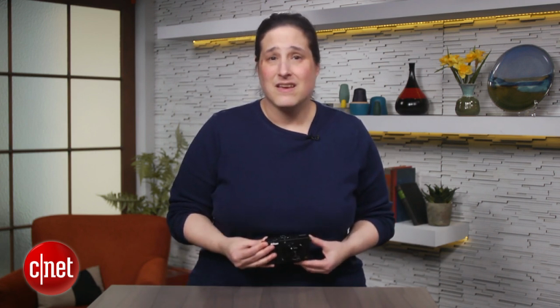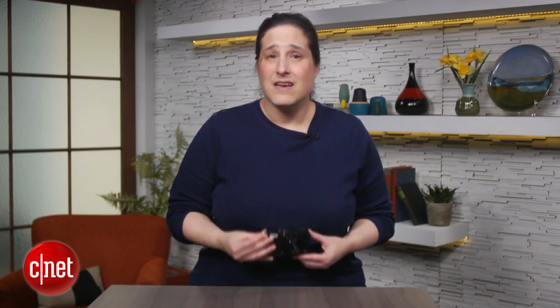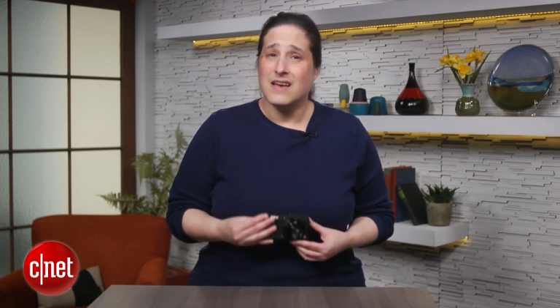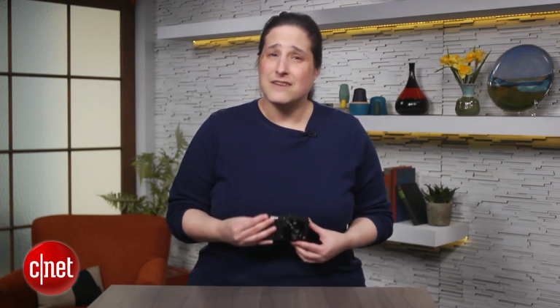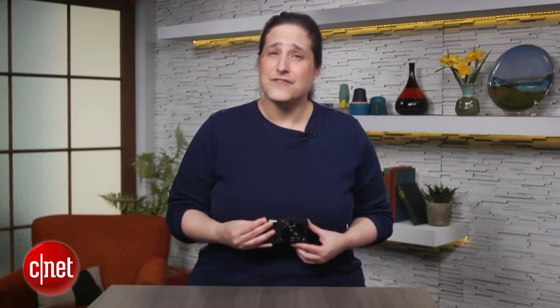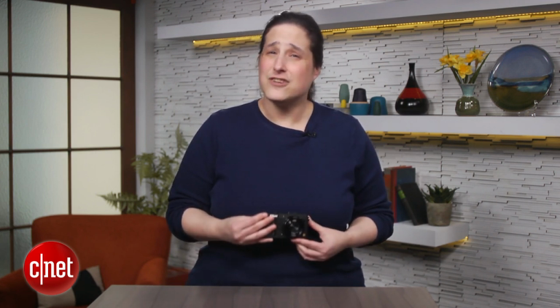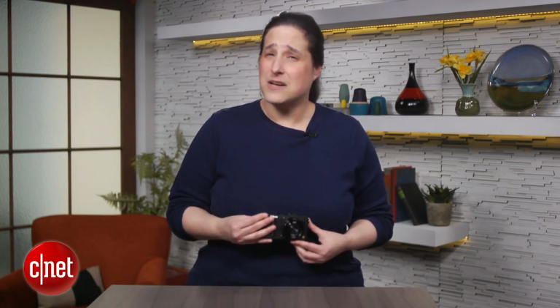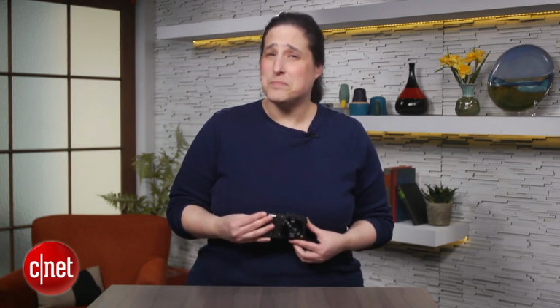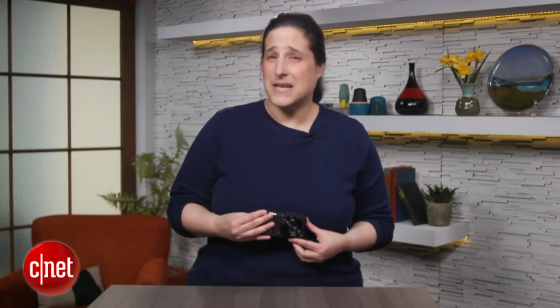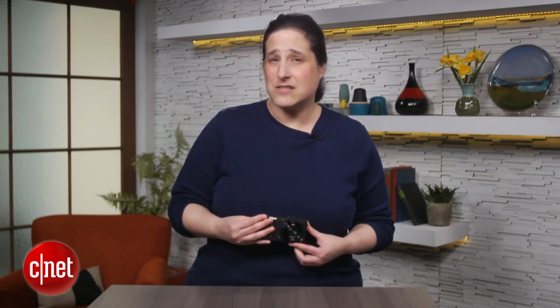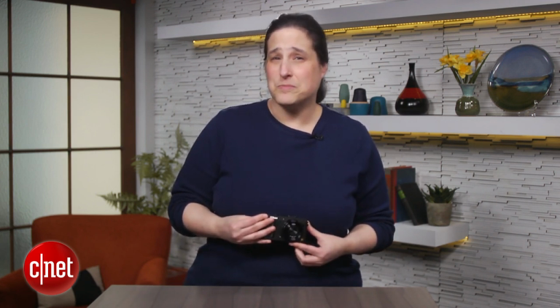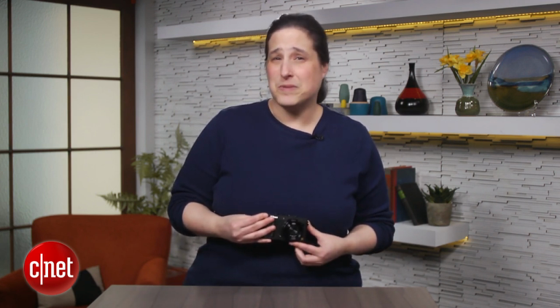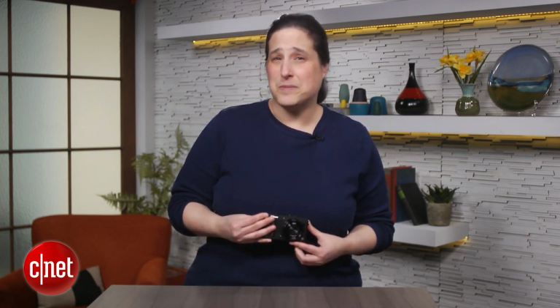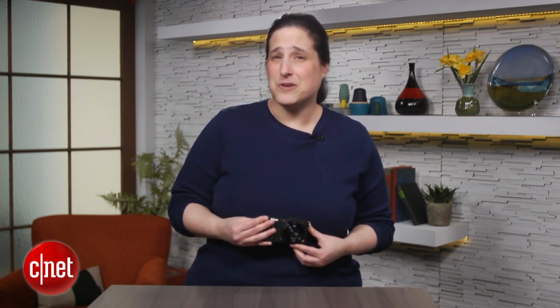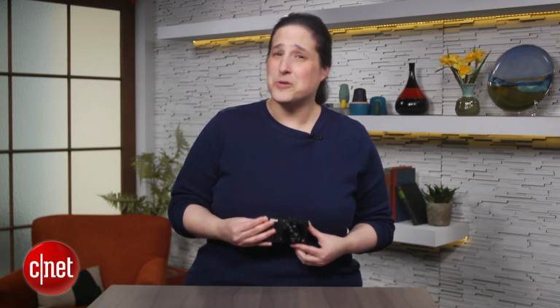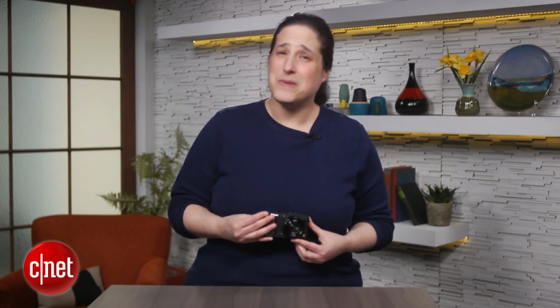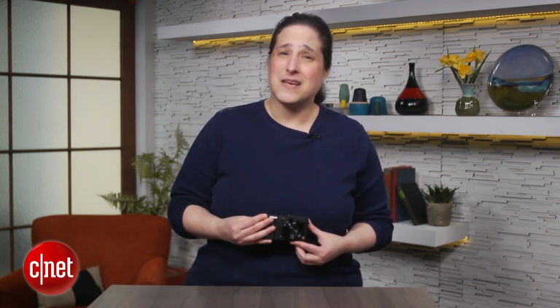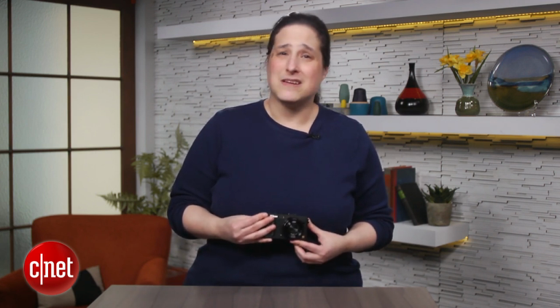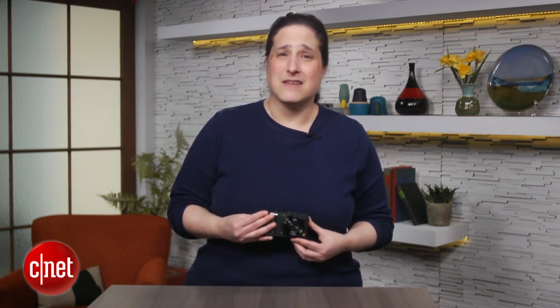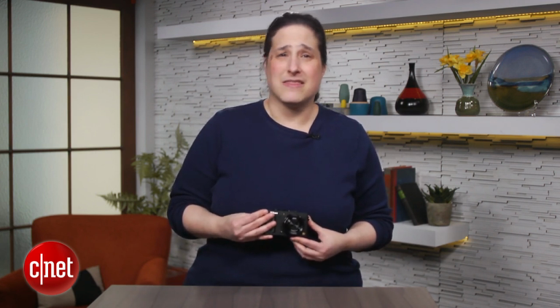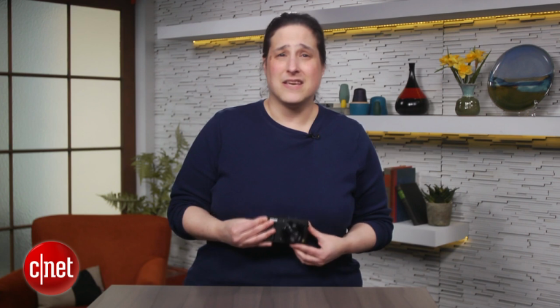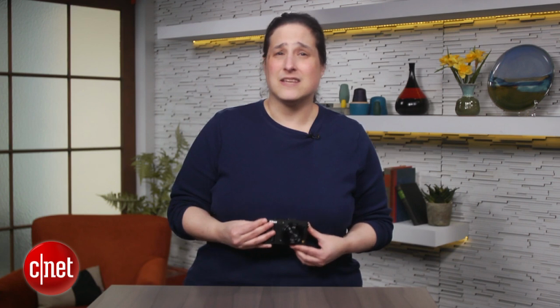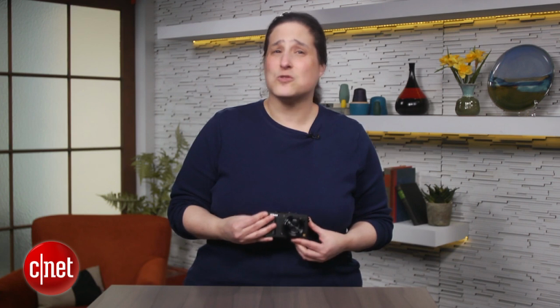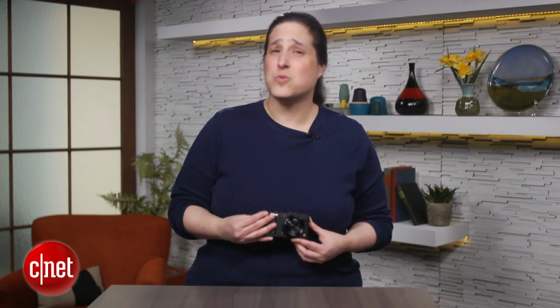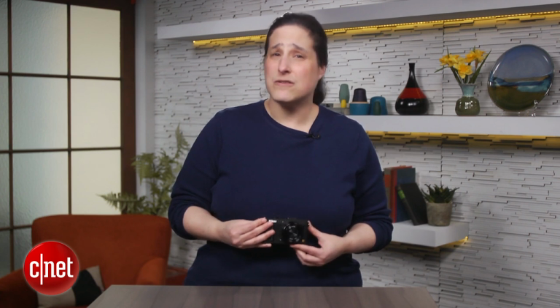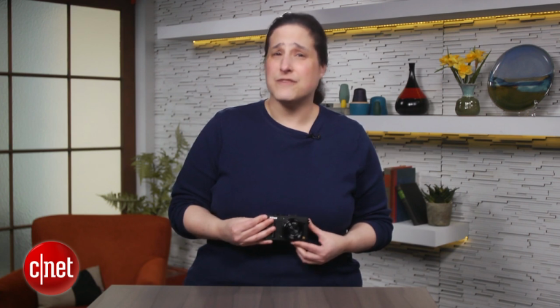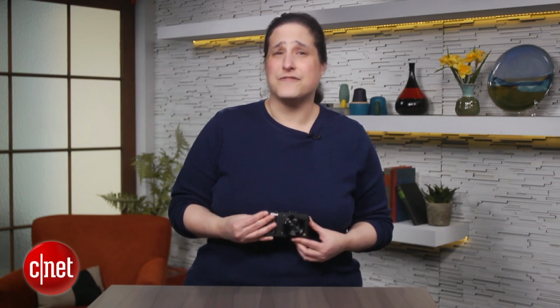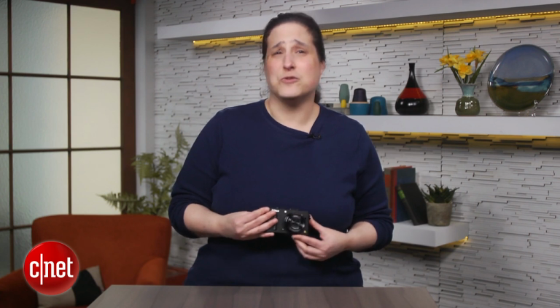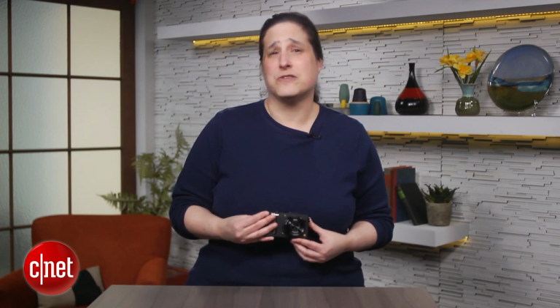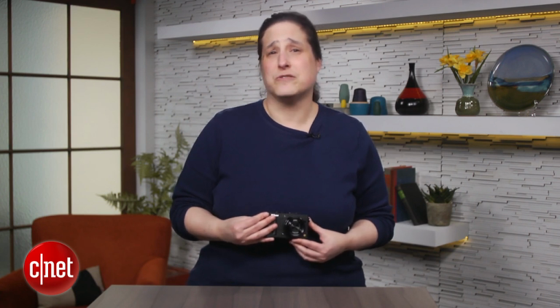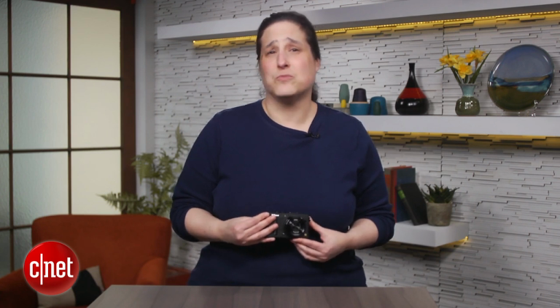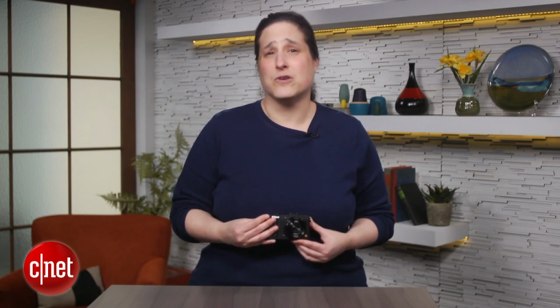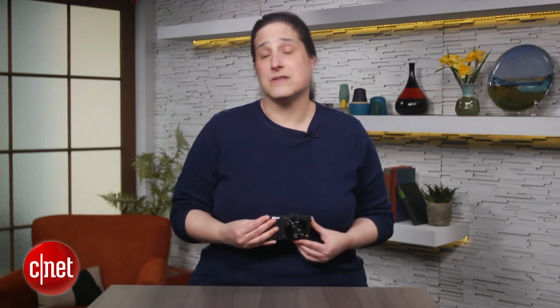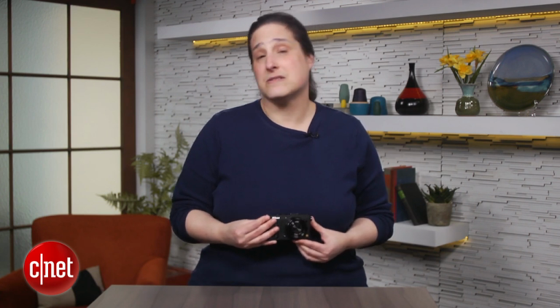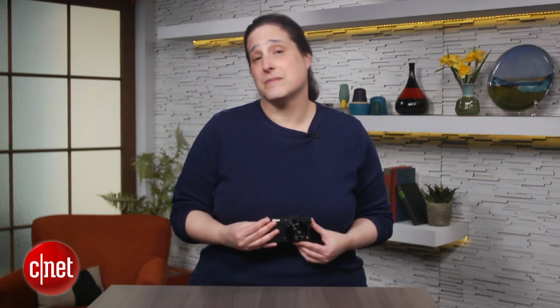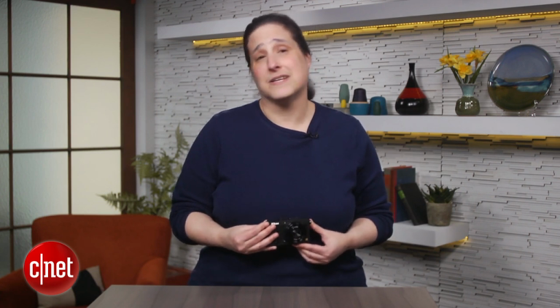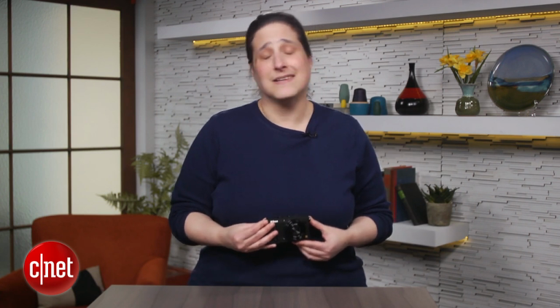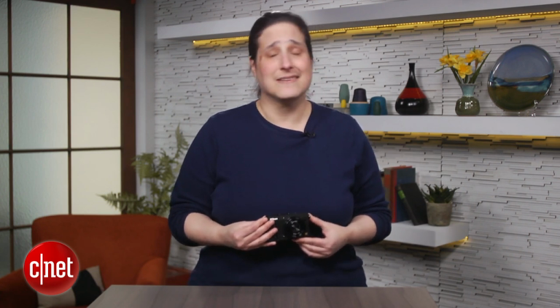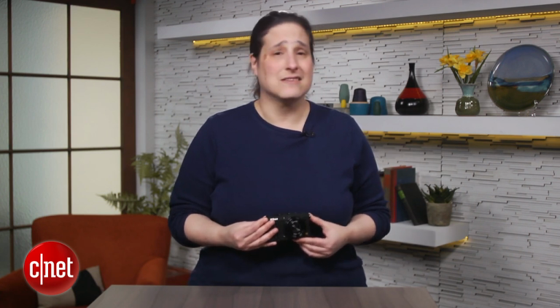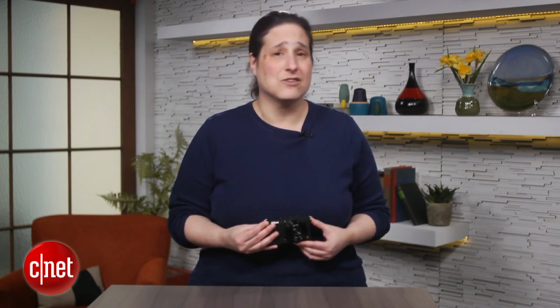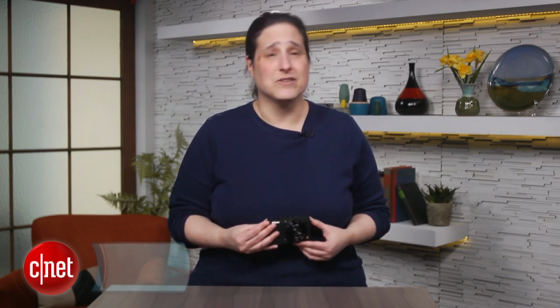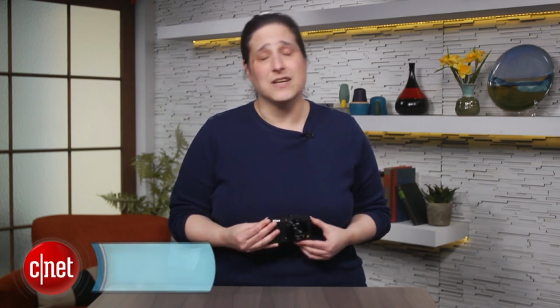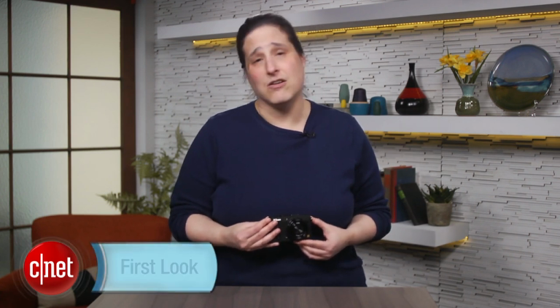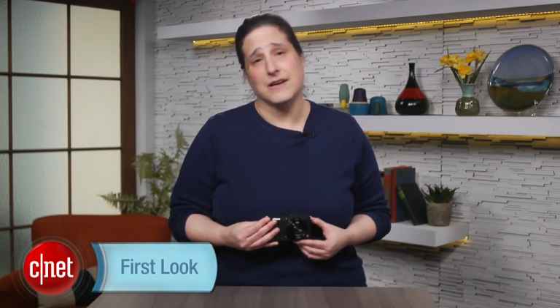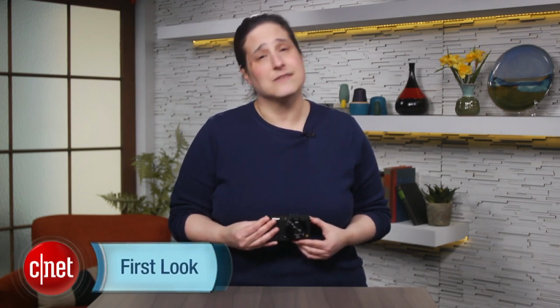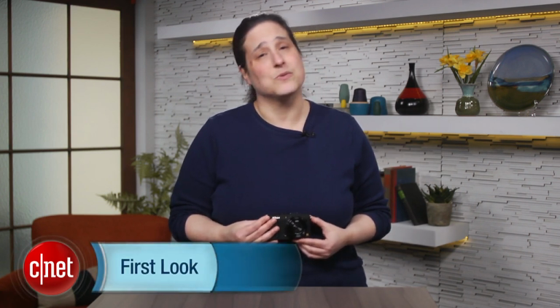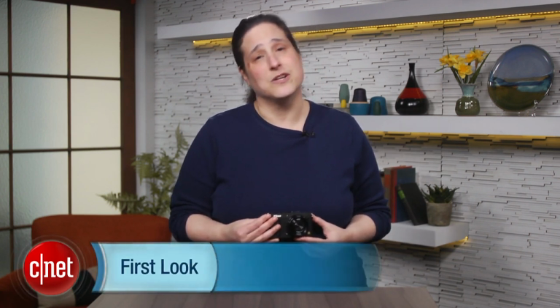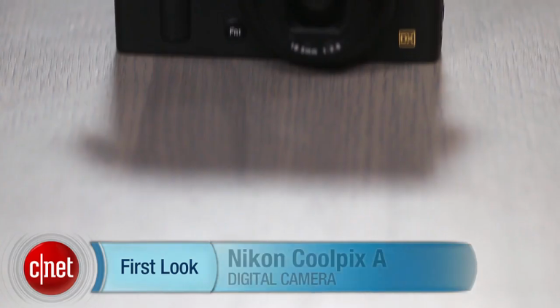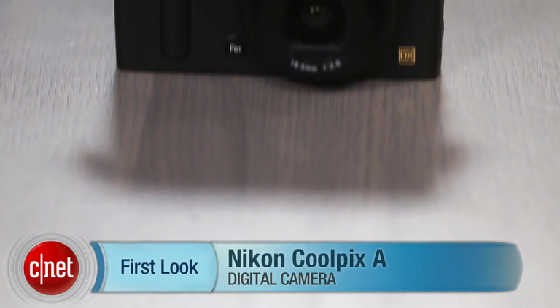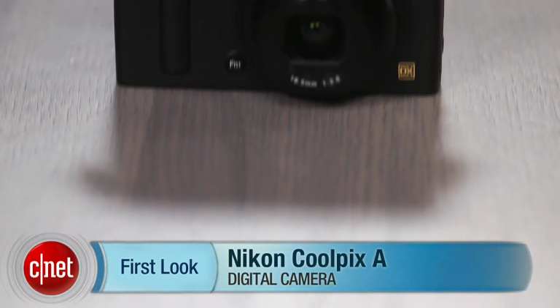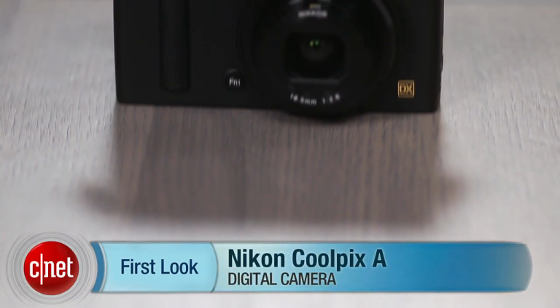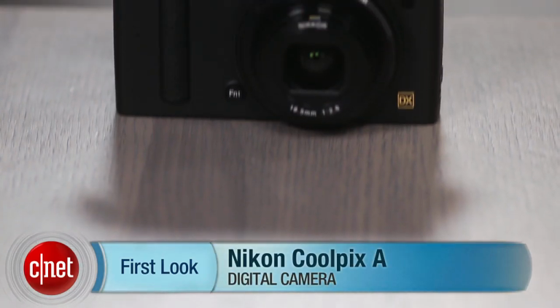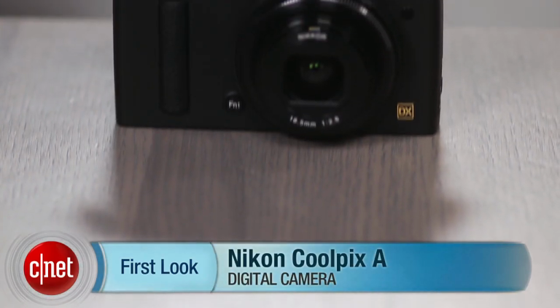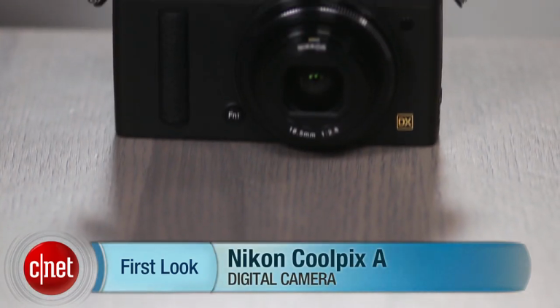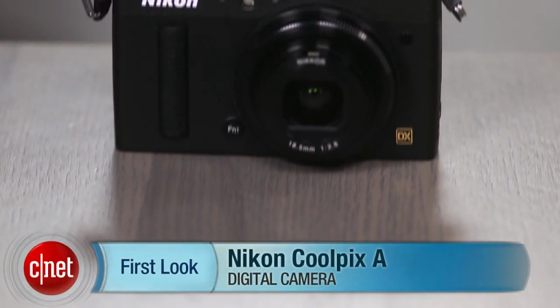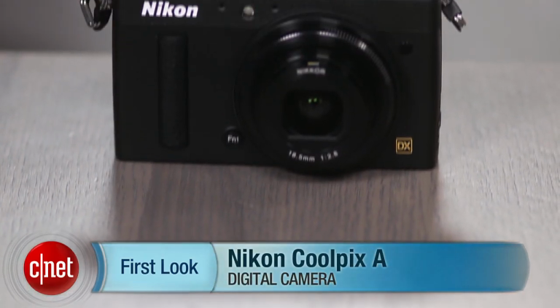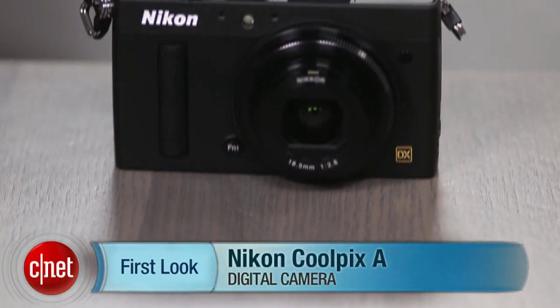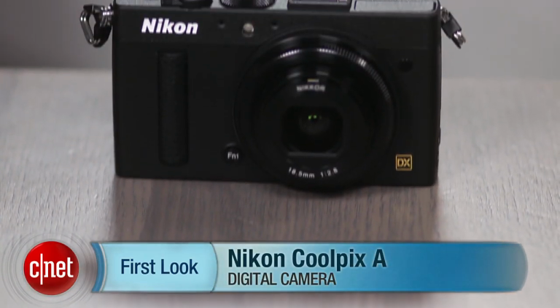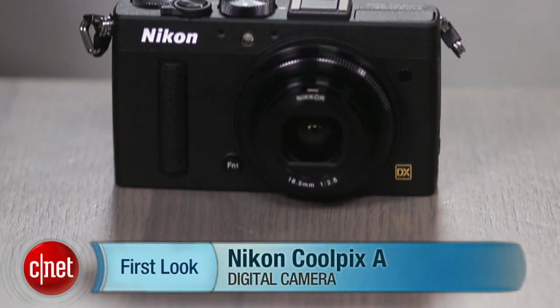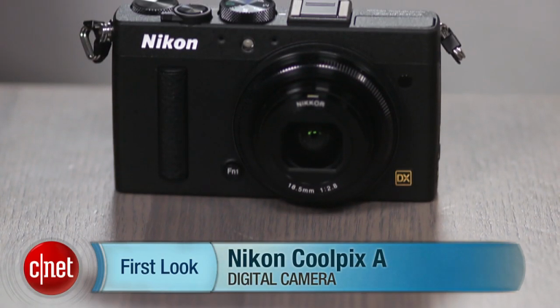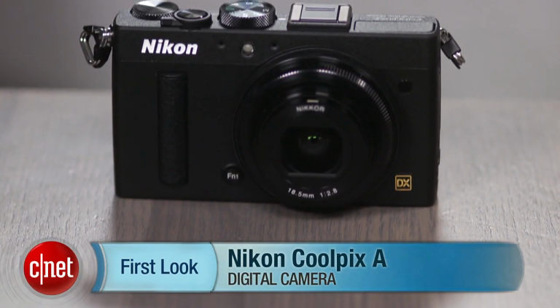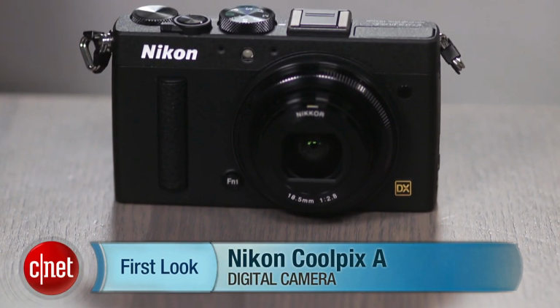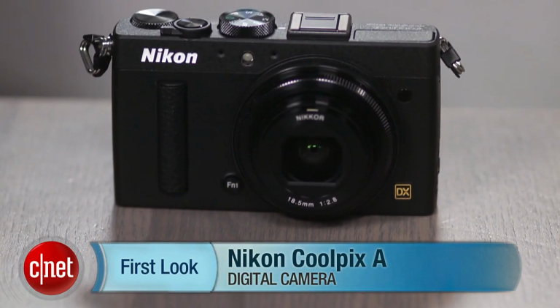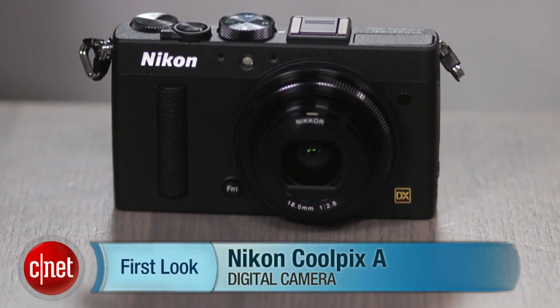And if you're not a pixel peeper, you may not think it's worth a few hundred more than something like the Sony RX100. I'm Laurie Grunin, and this is the Nikon Coolpix A.